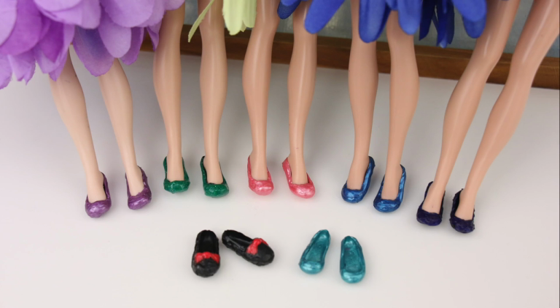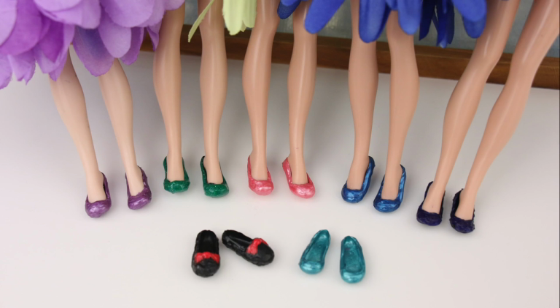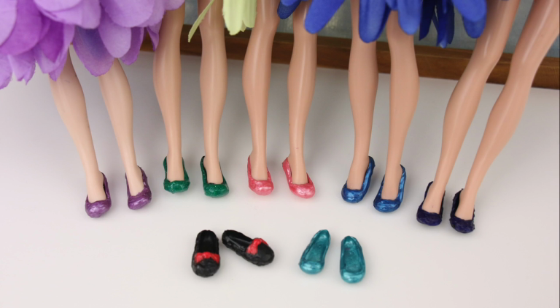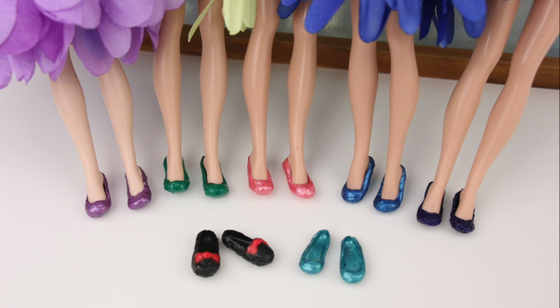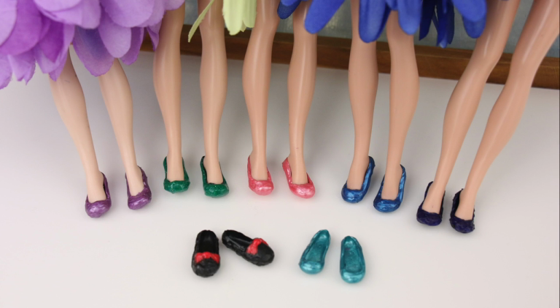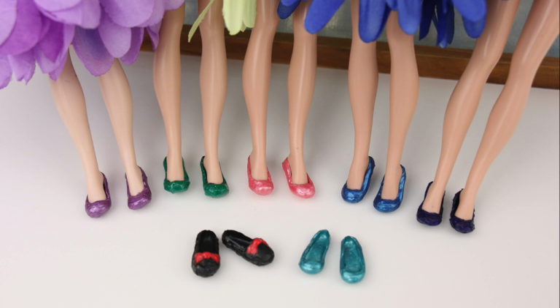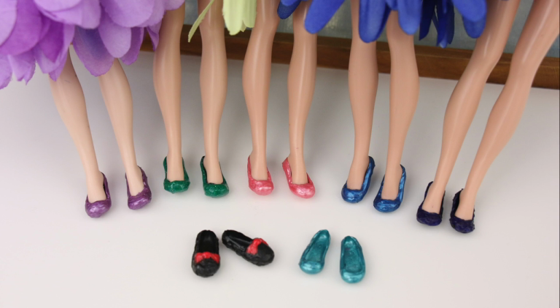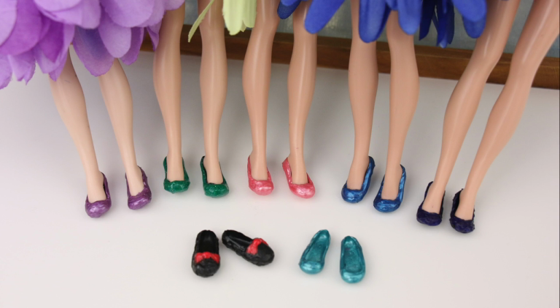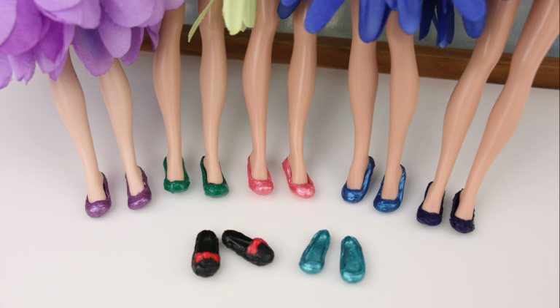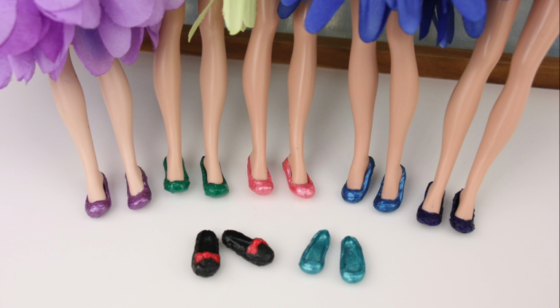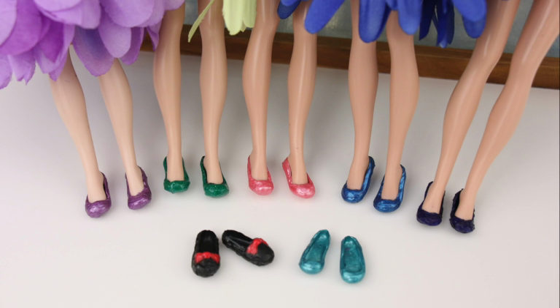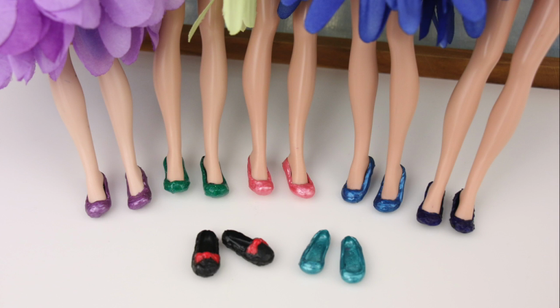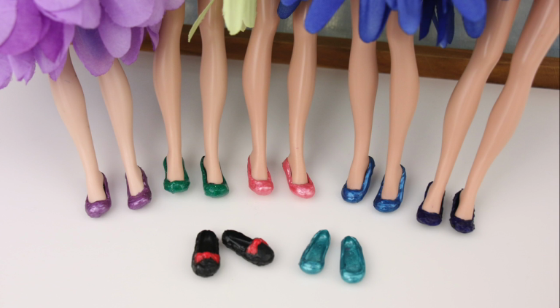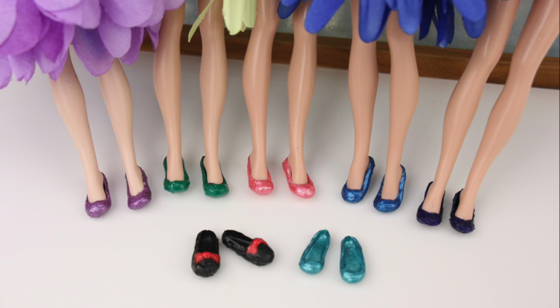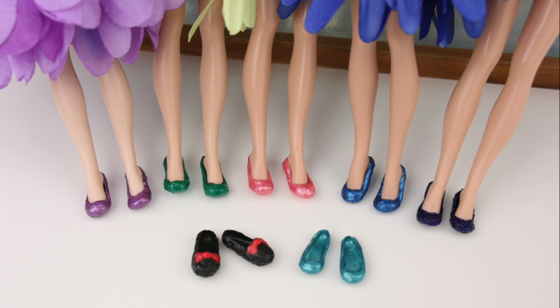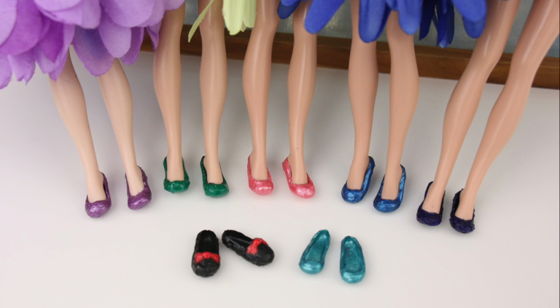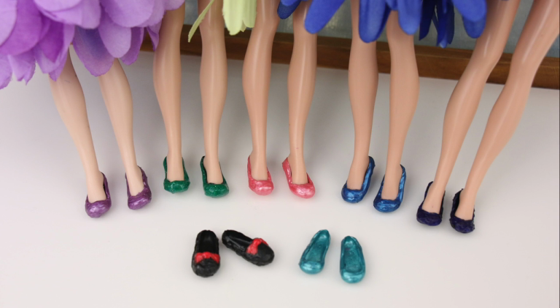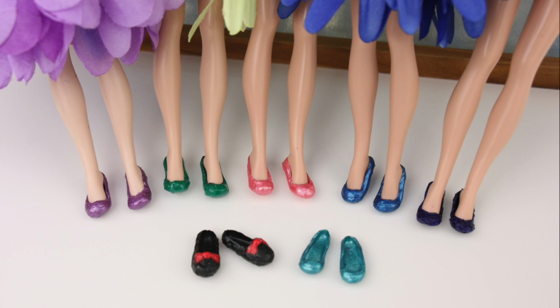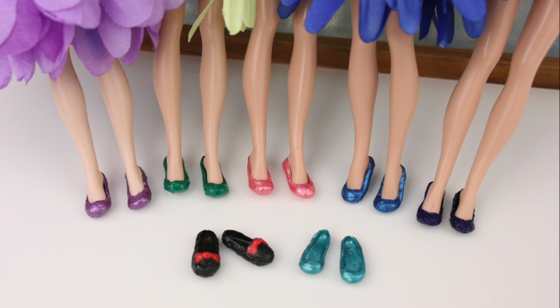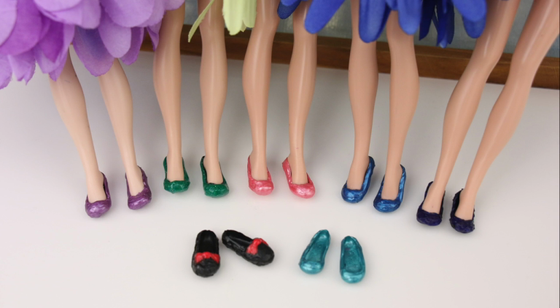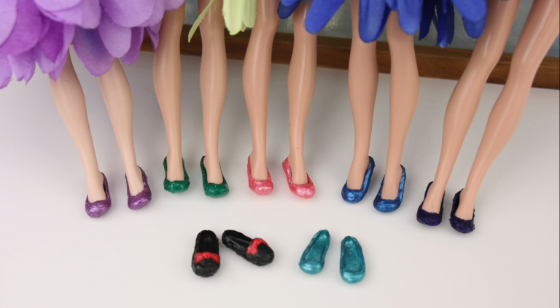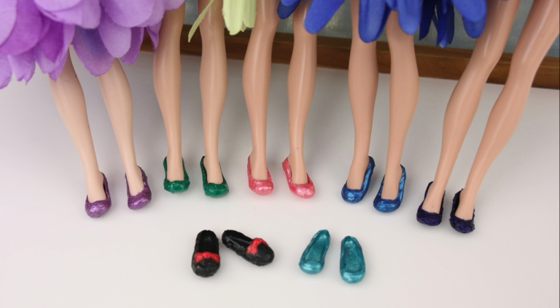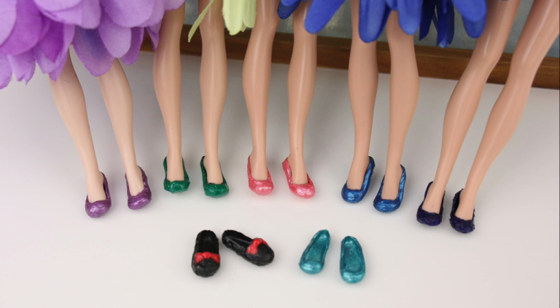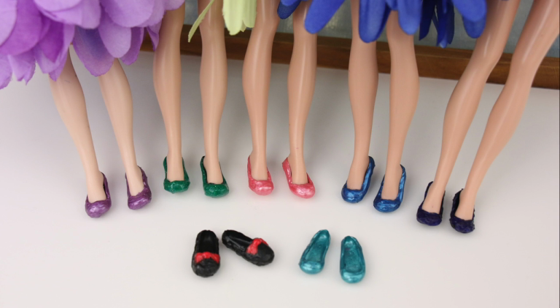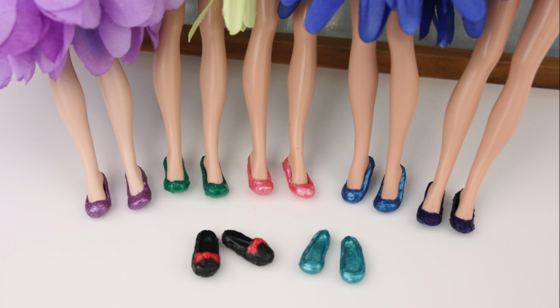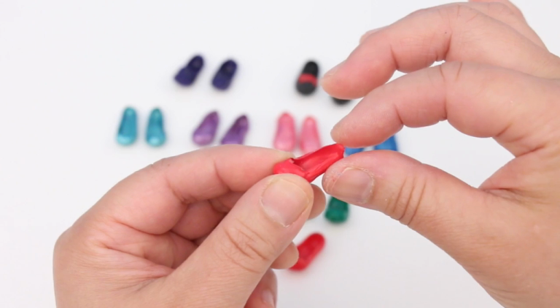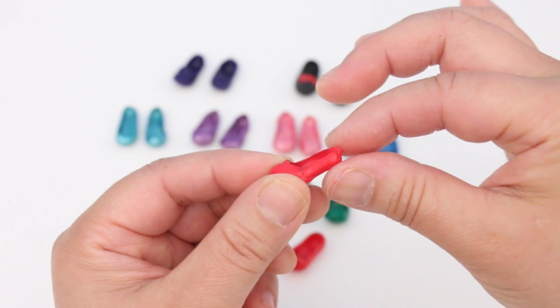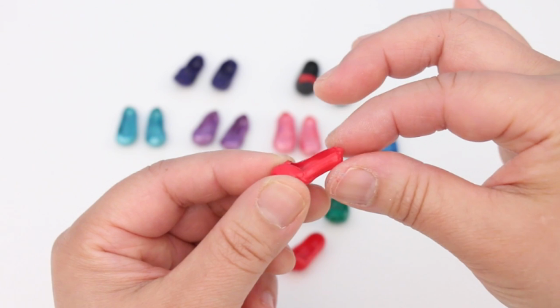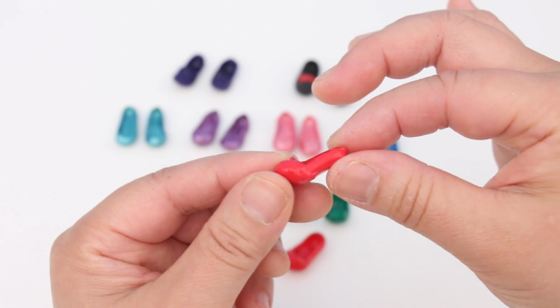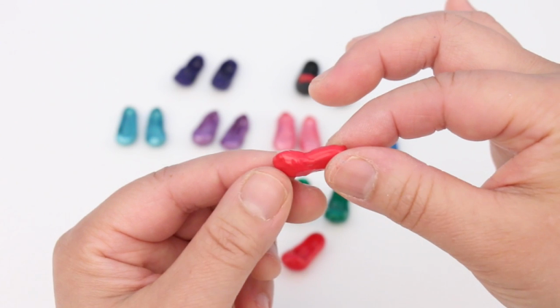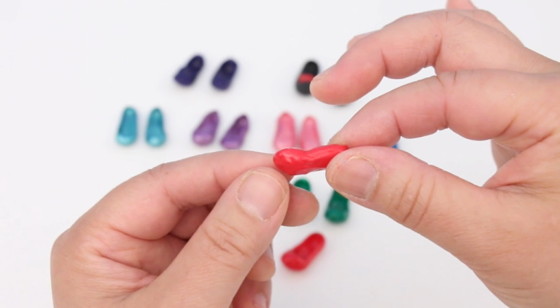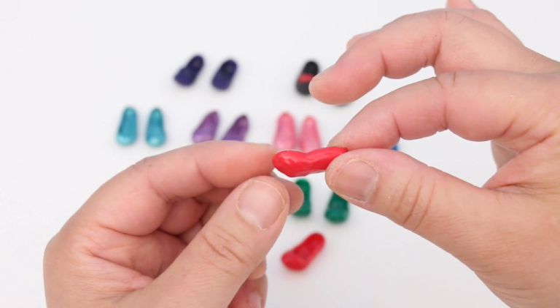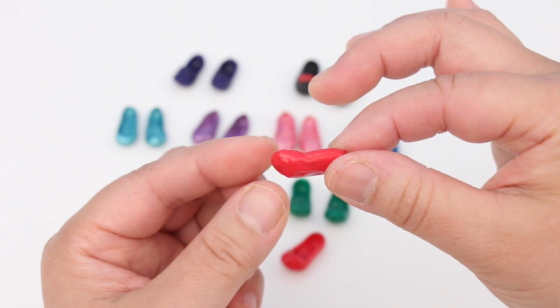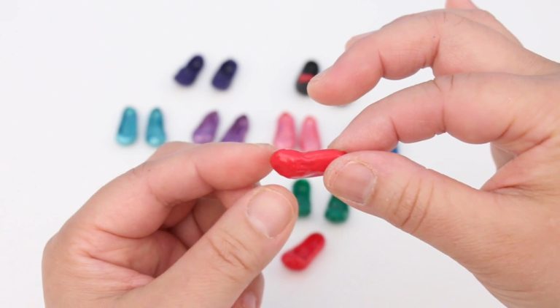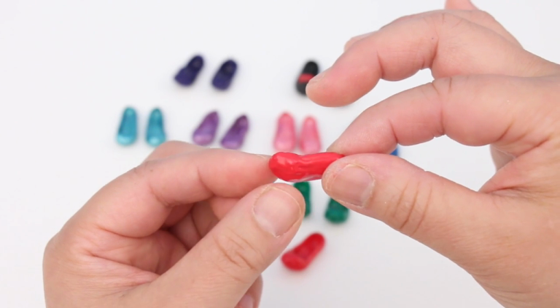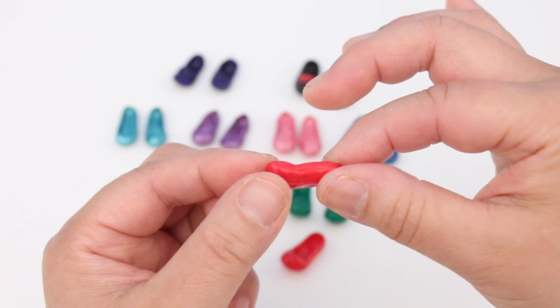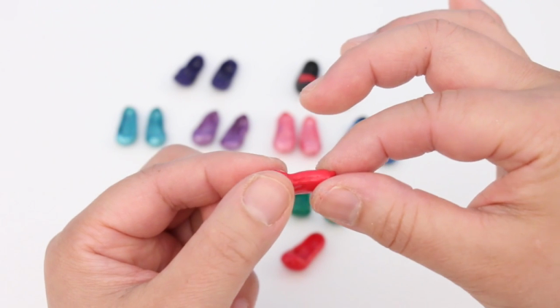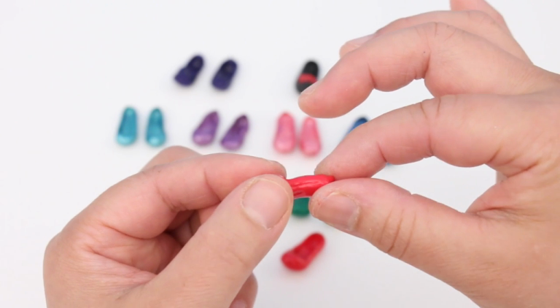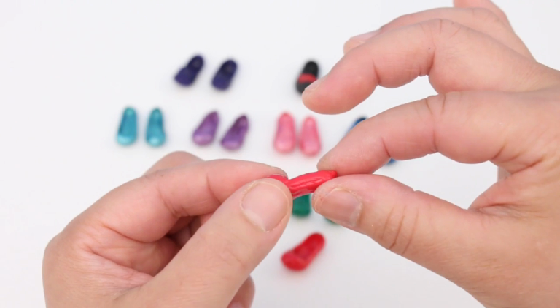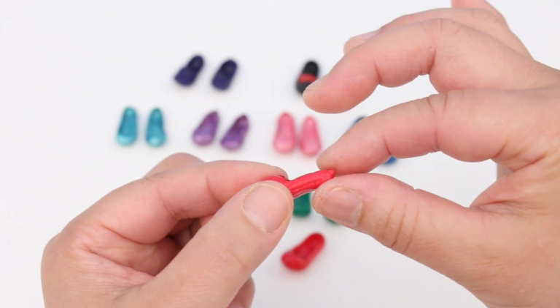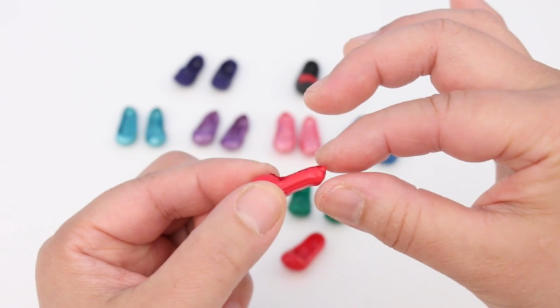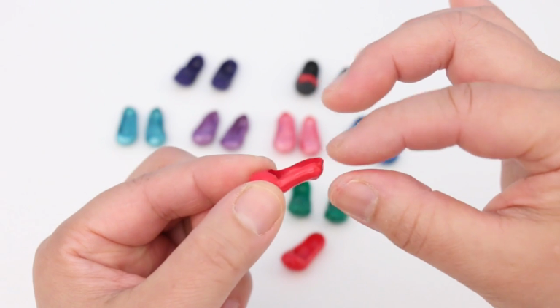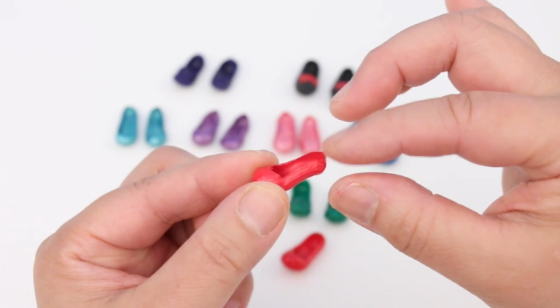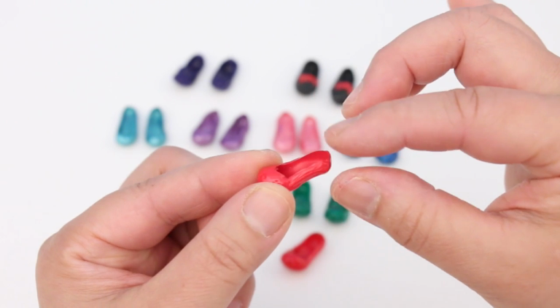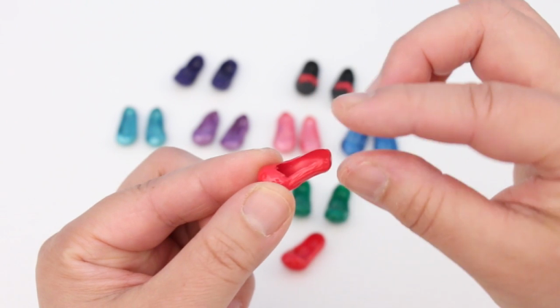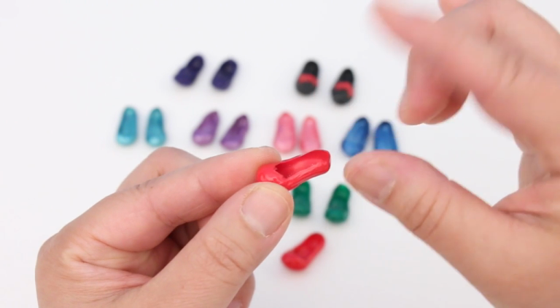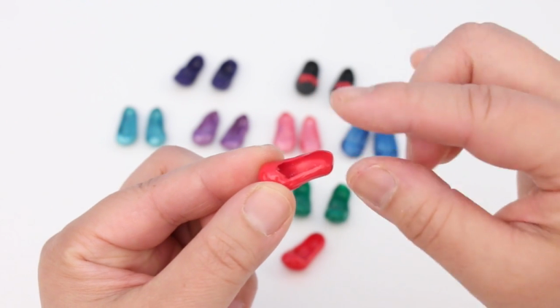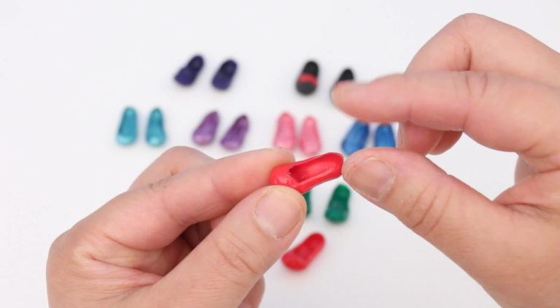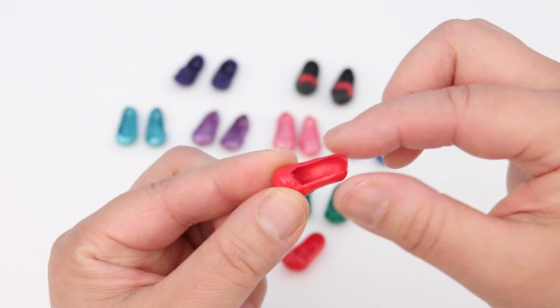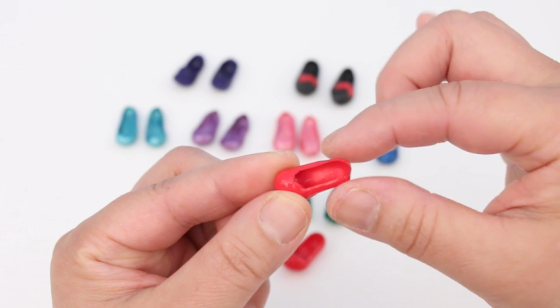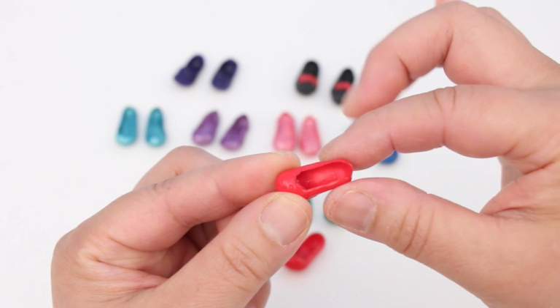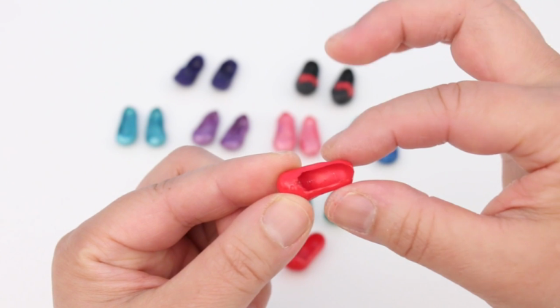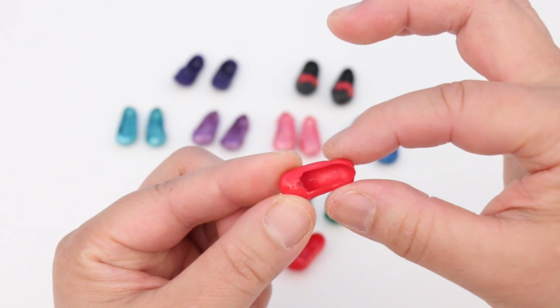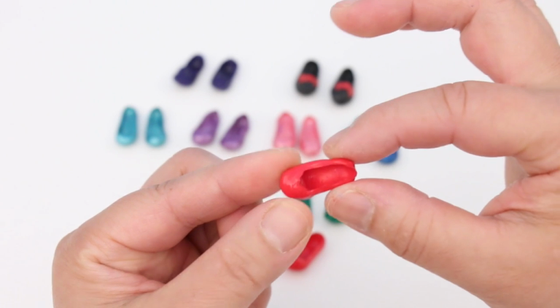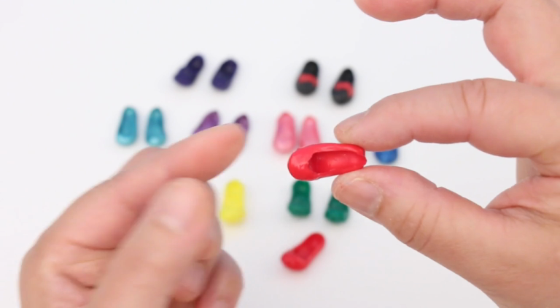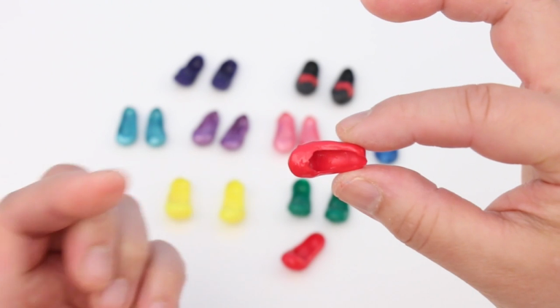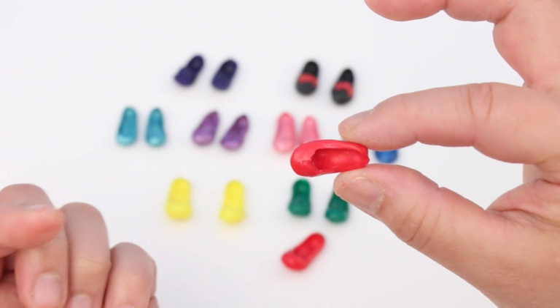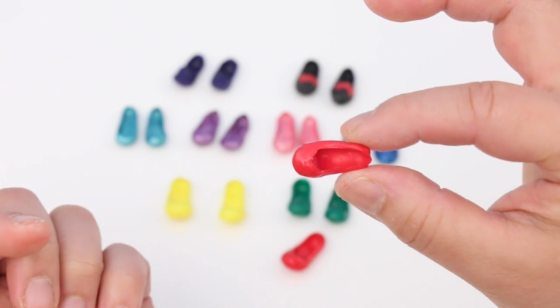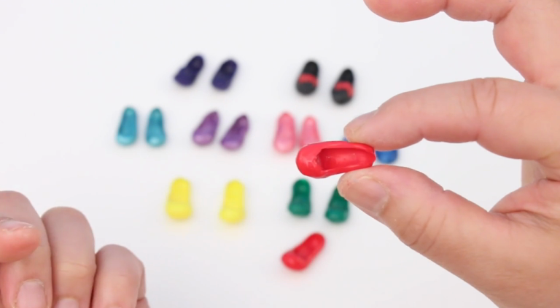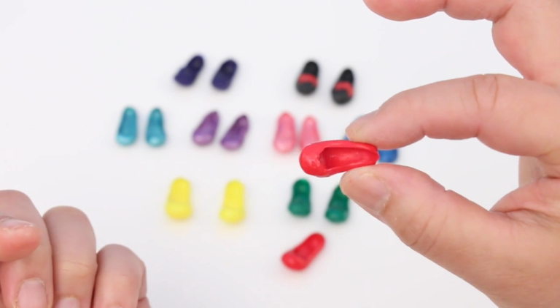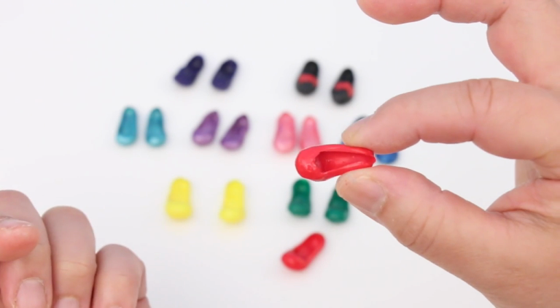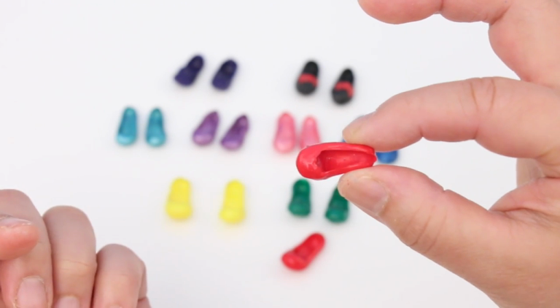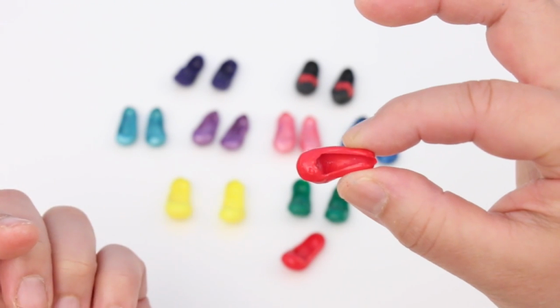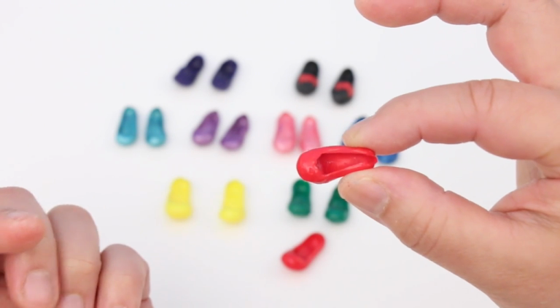The fairies got new shoes! They're so easy to make you'll want to make a pair in every colour!